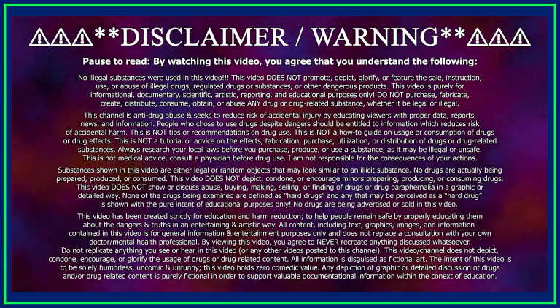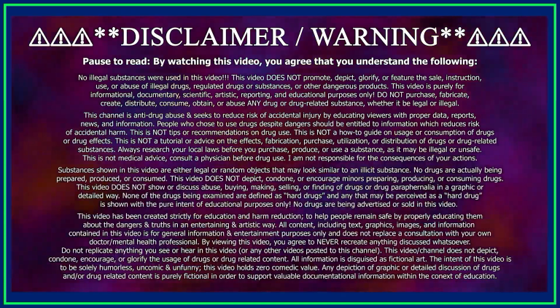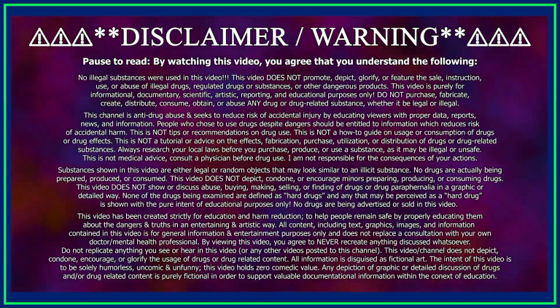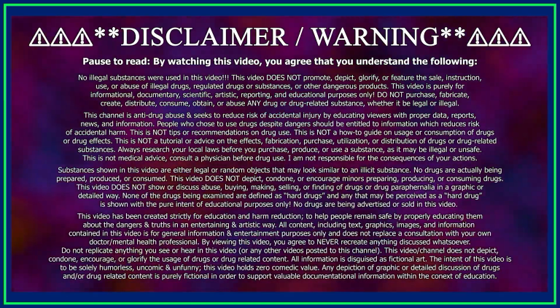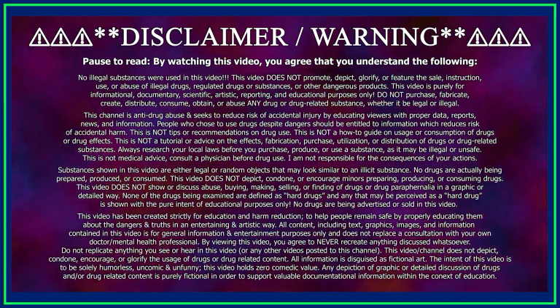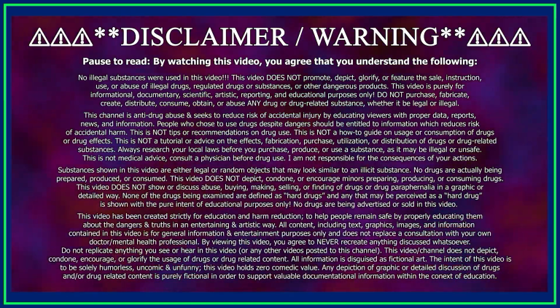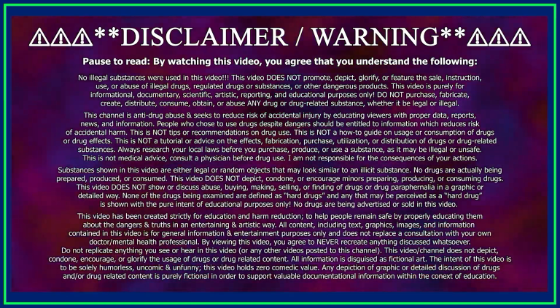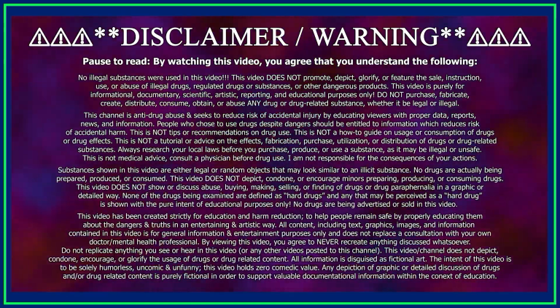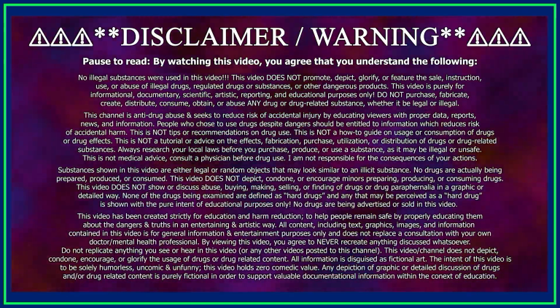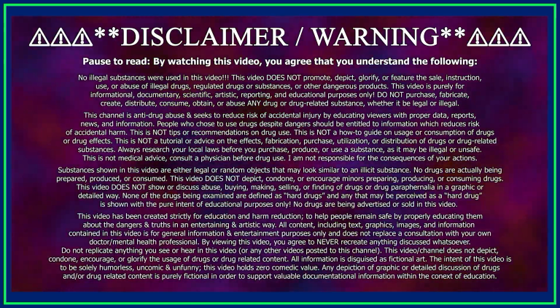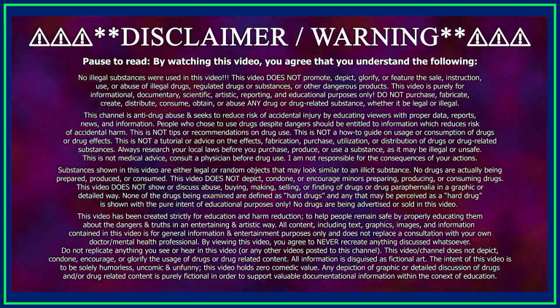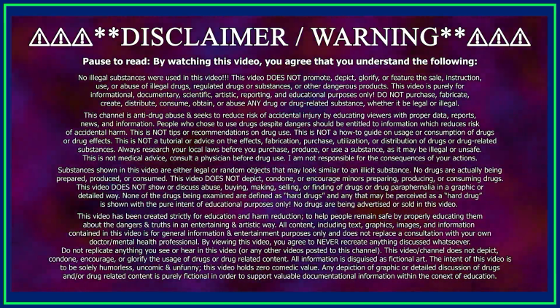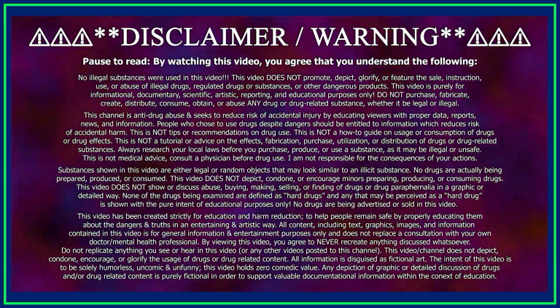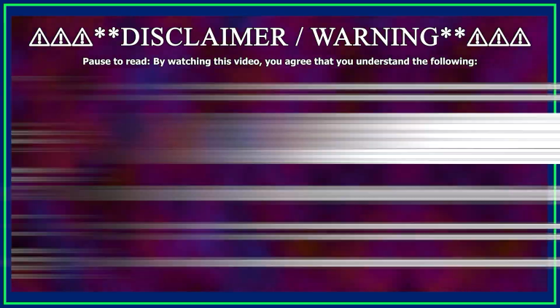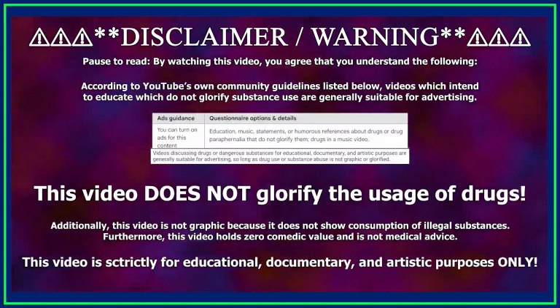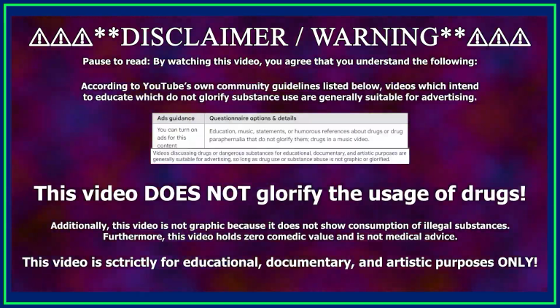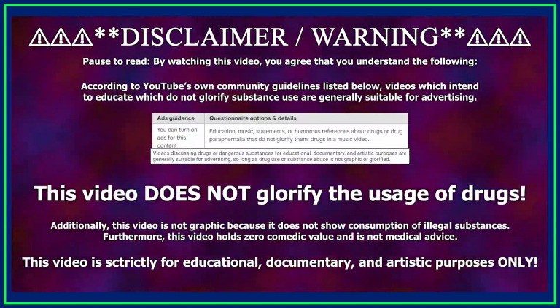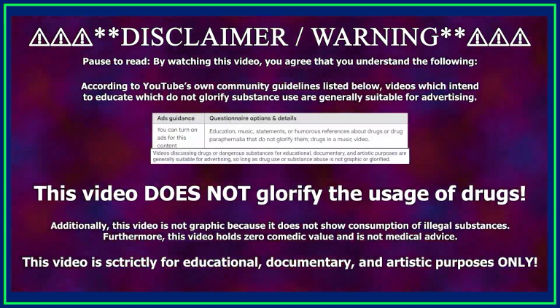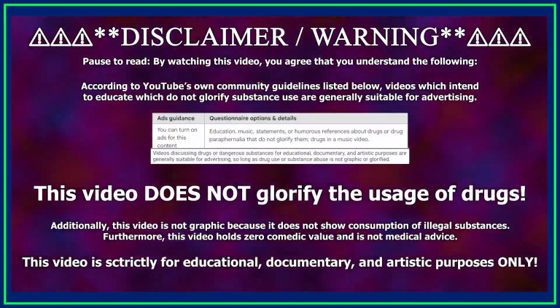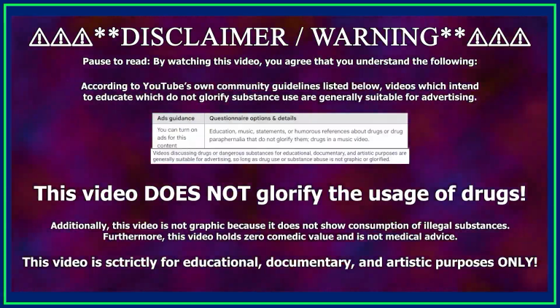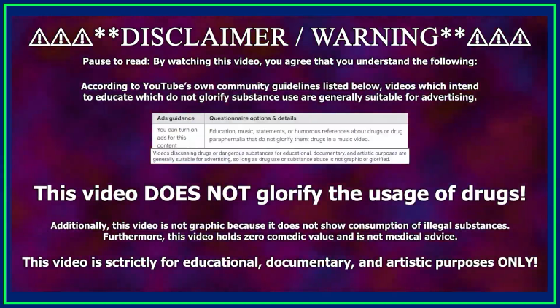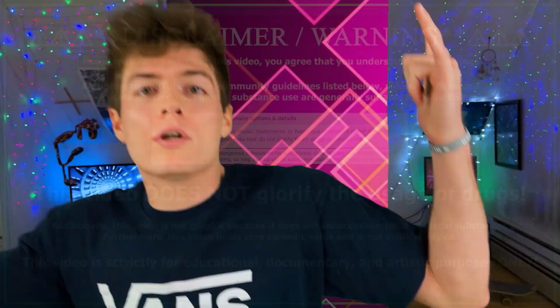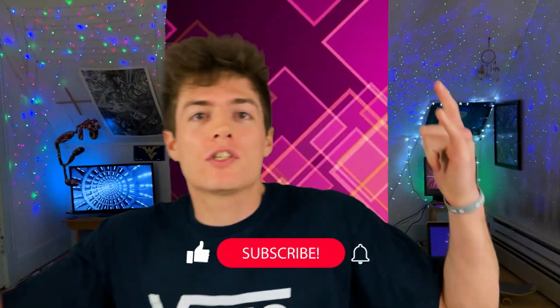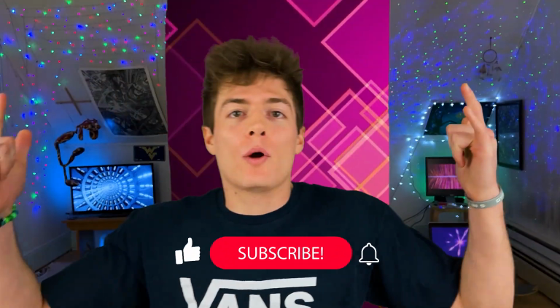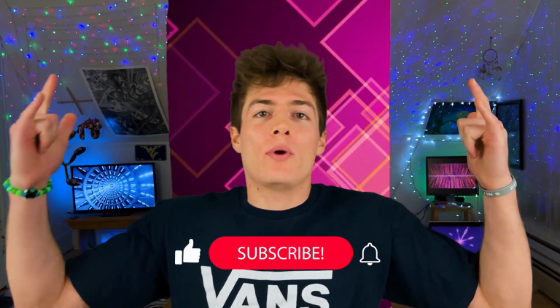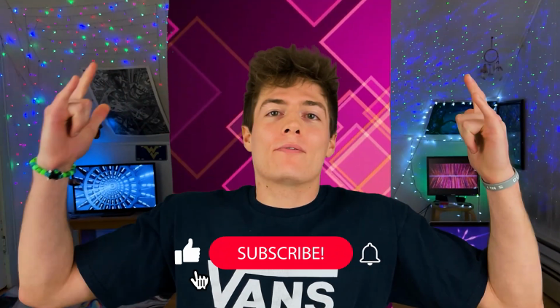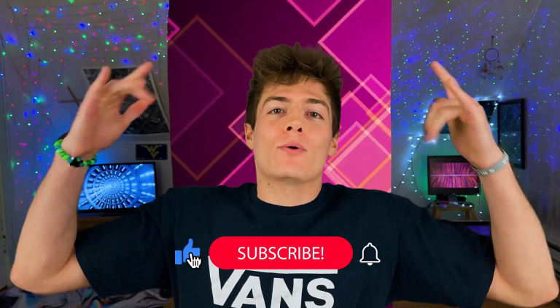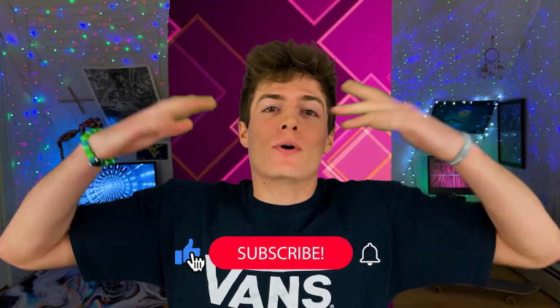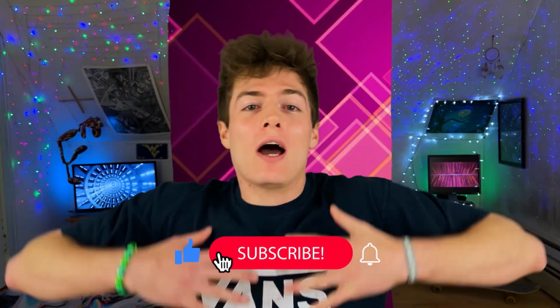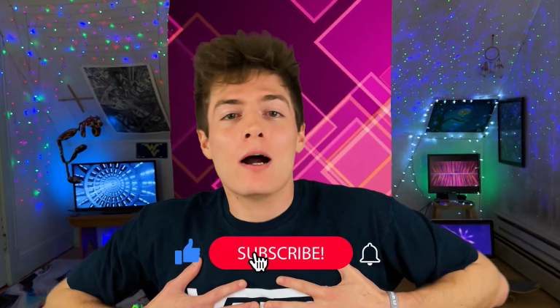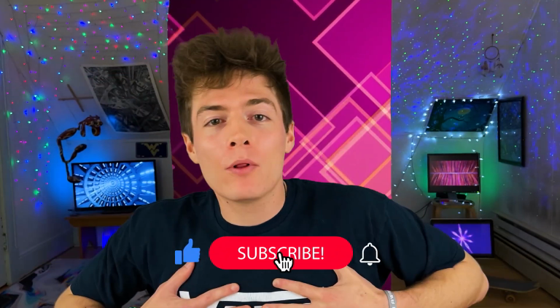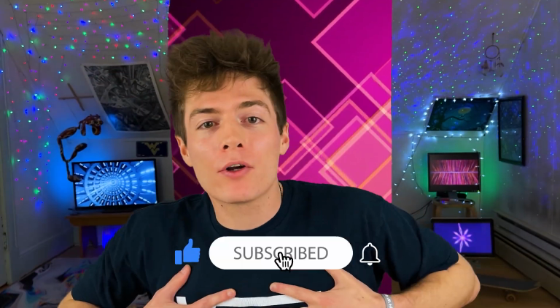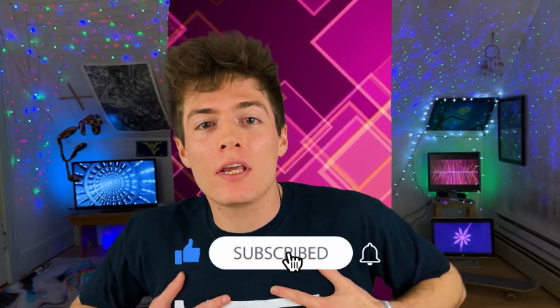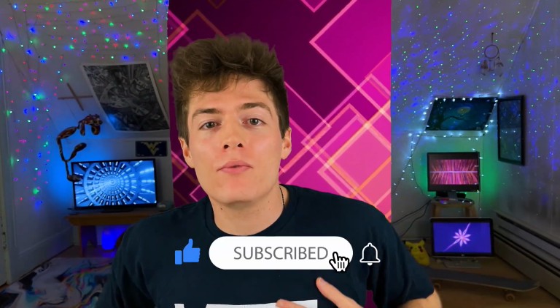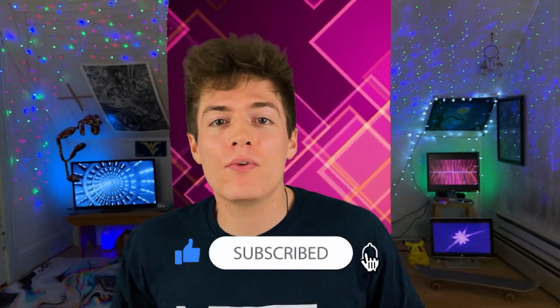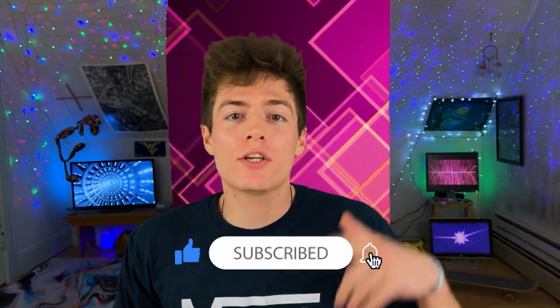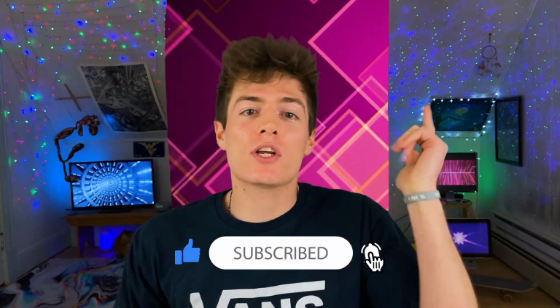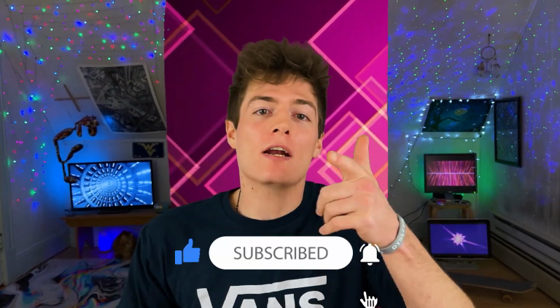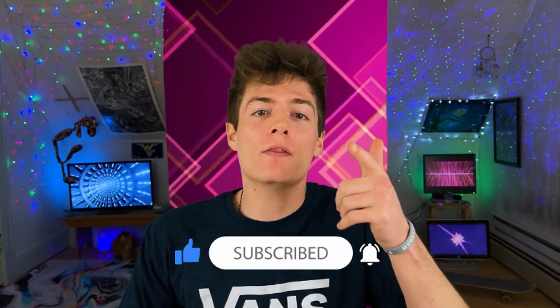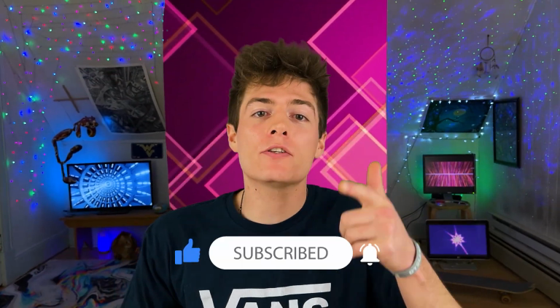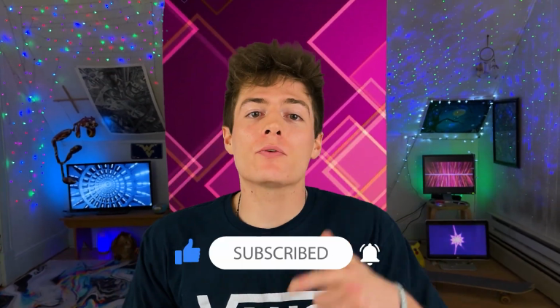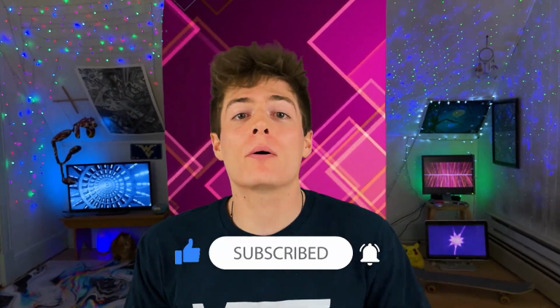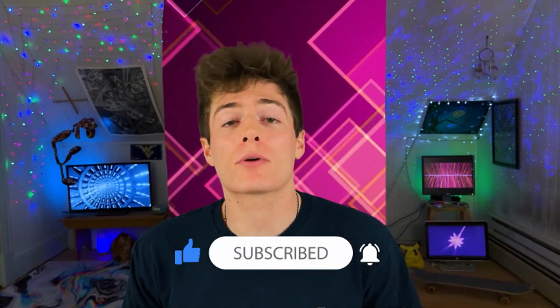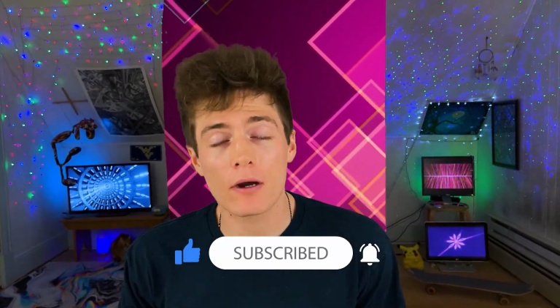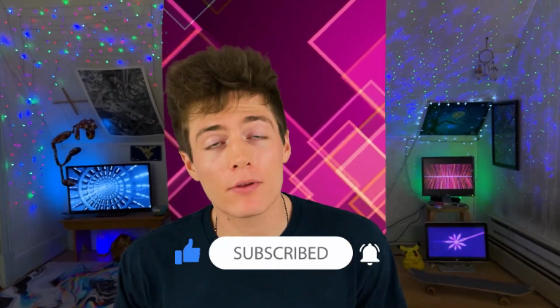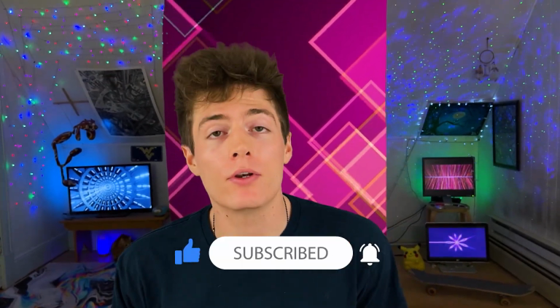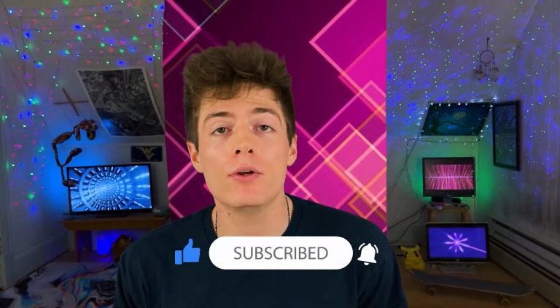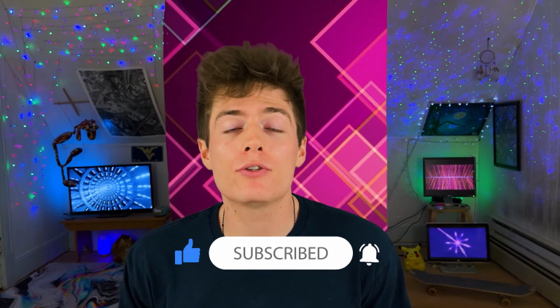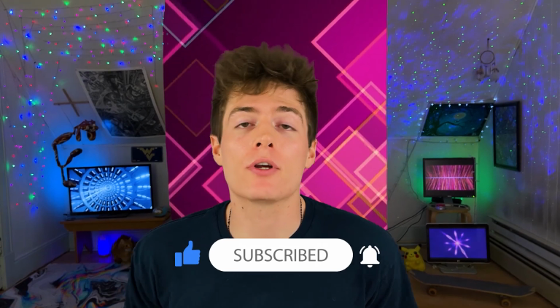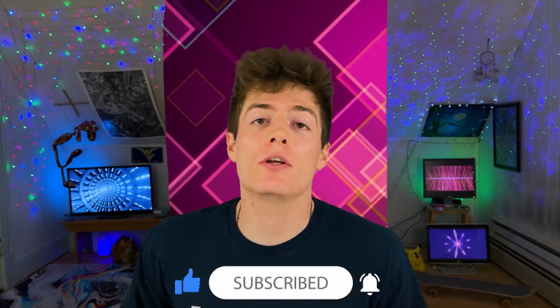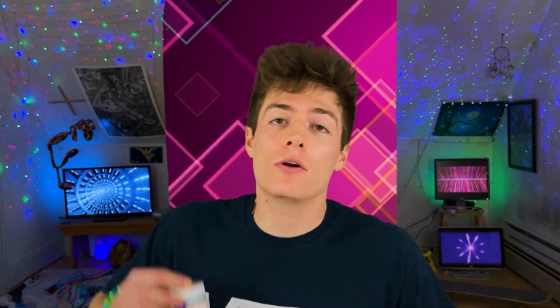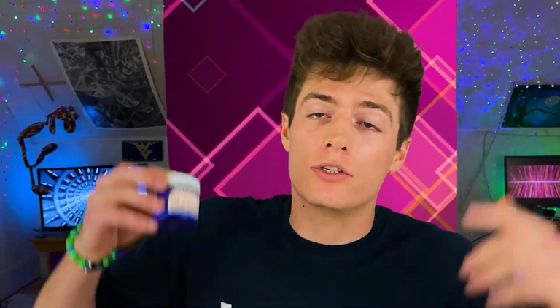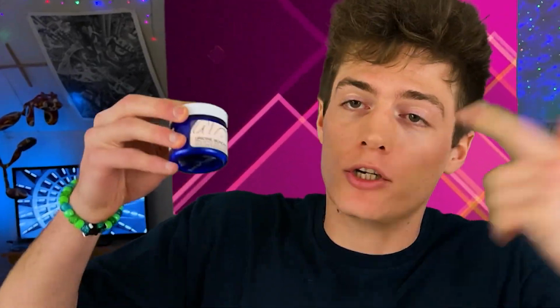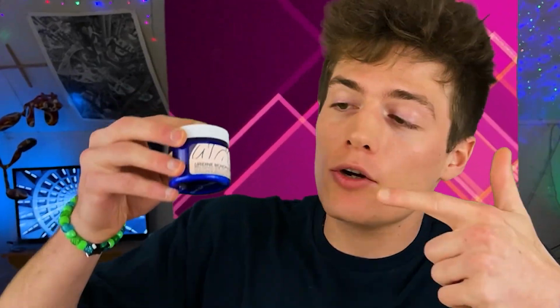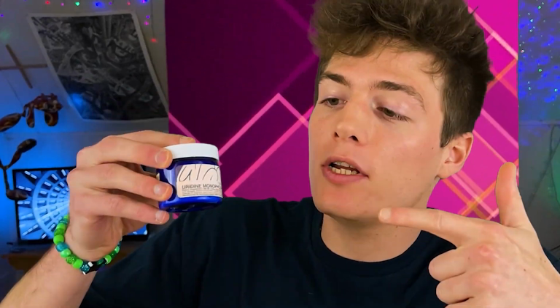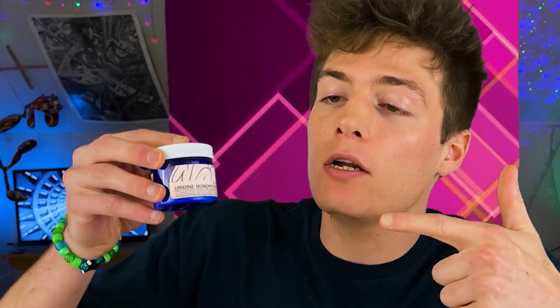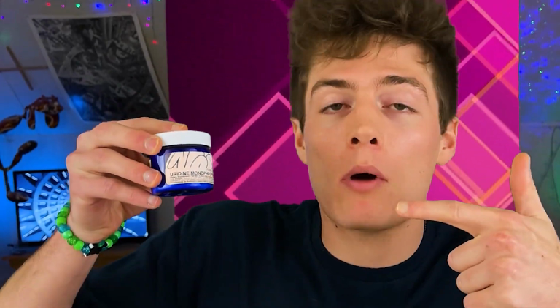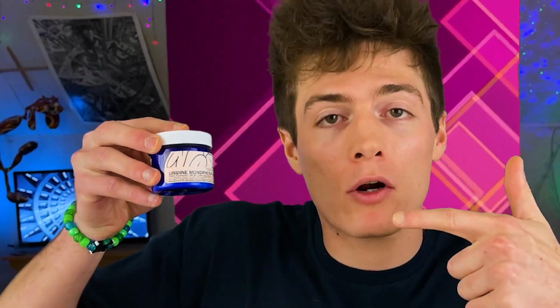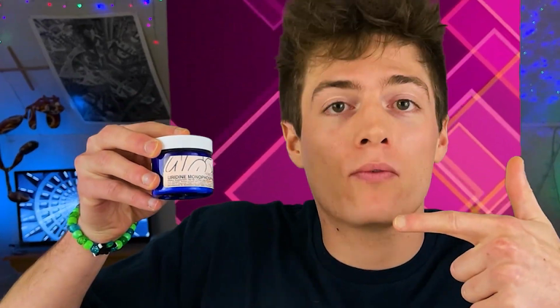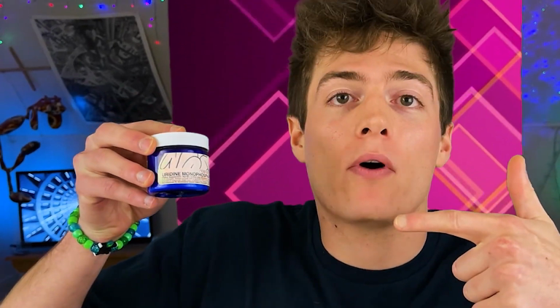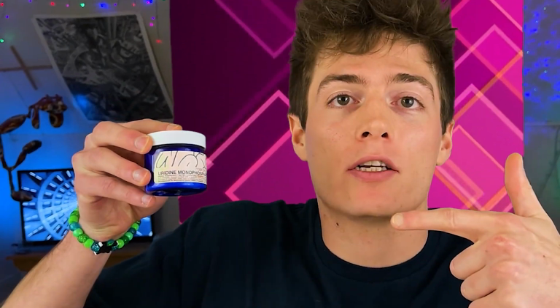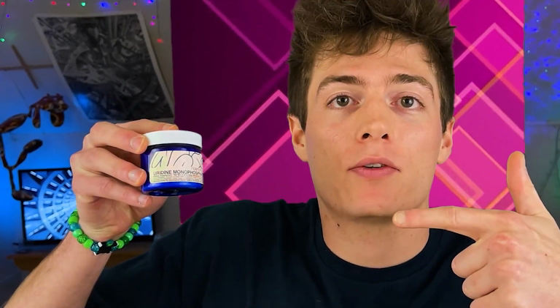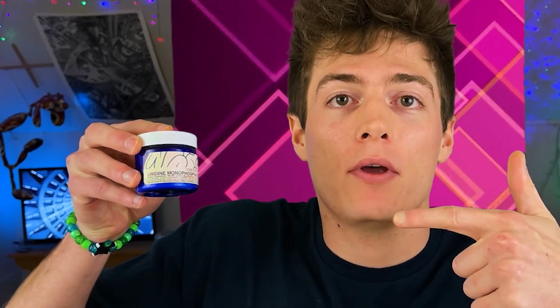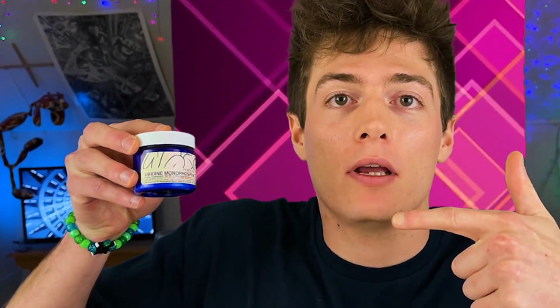This video is strictly for educational purposes only. I do not condone or glorify the use of drugs. What's up everyone? I'm Lil' Keyfish, and in this video we're covering the nutrient known as uridine monophosphate.